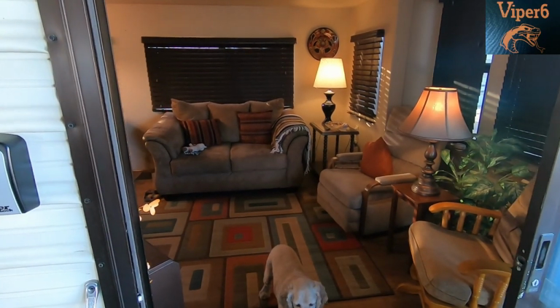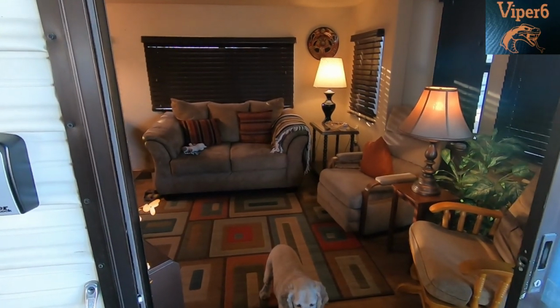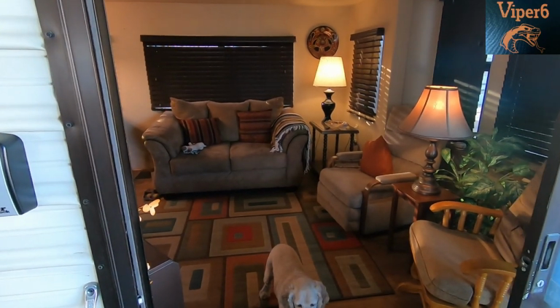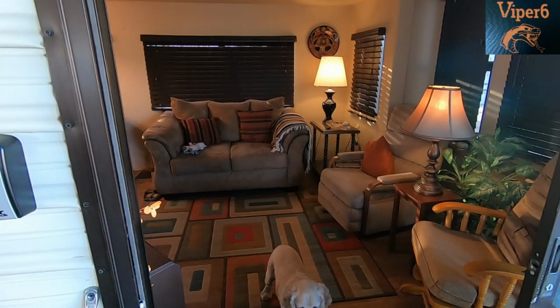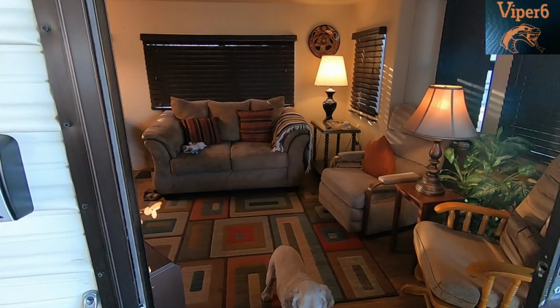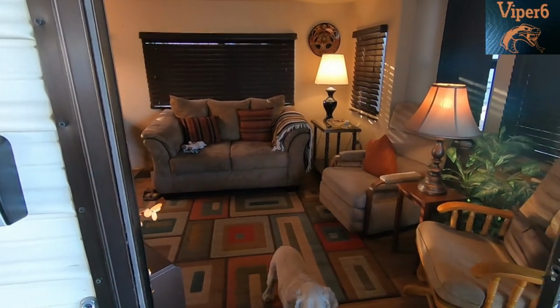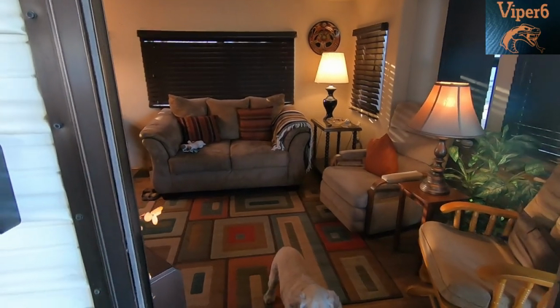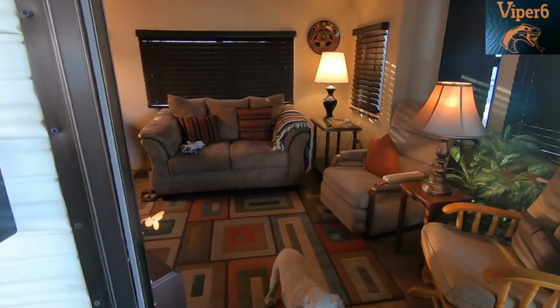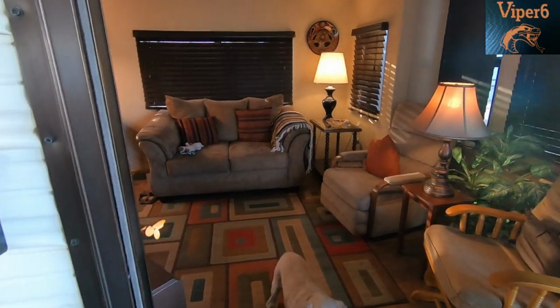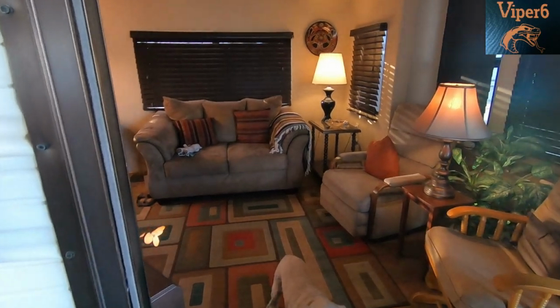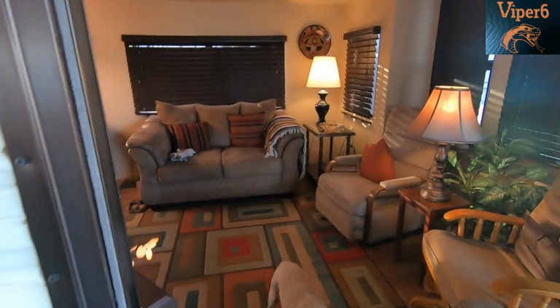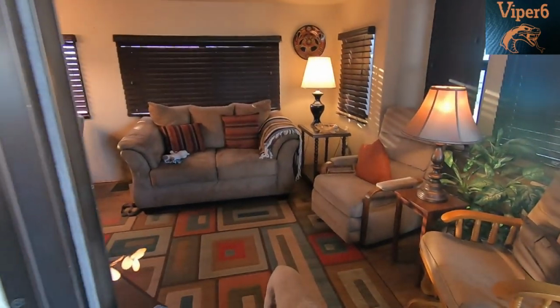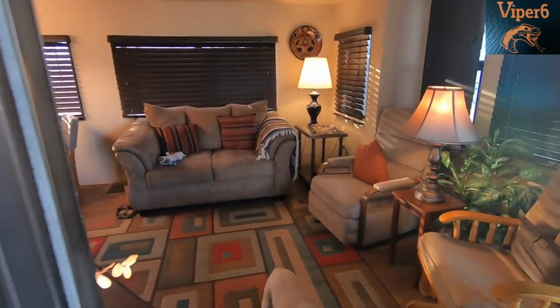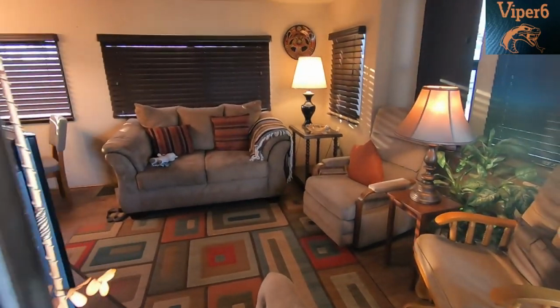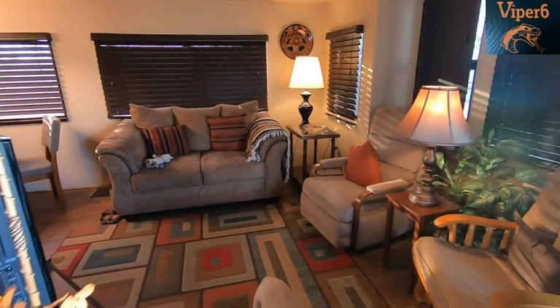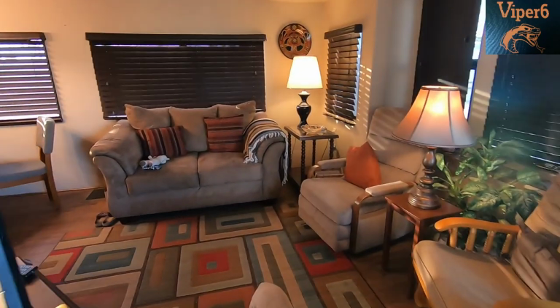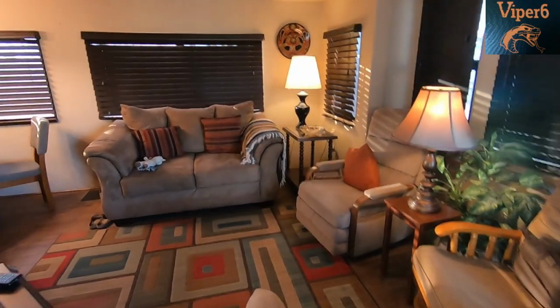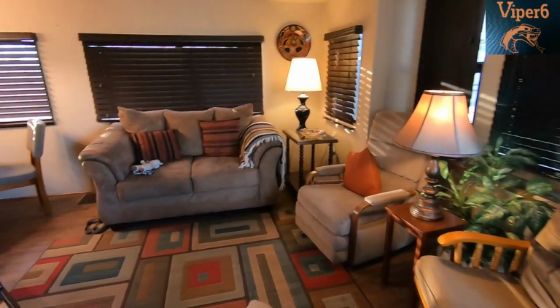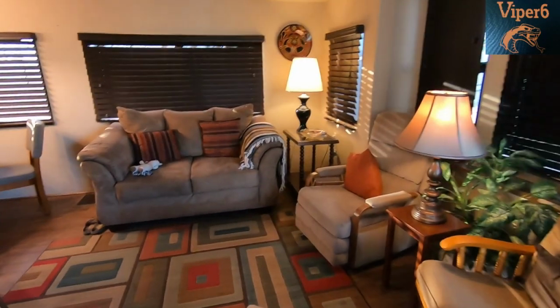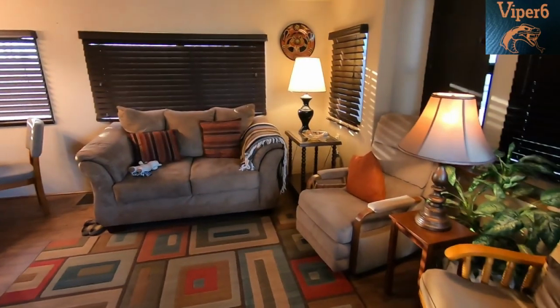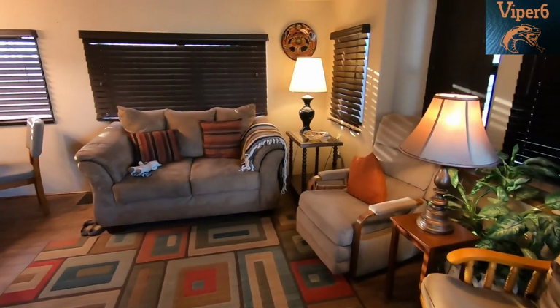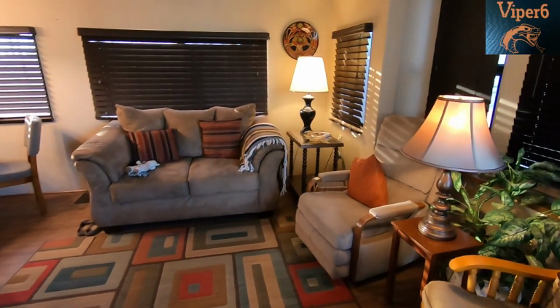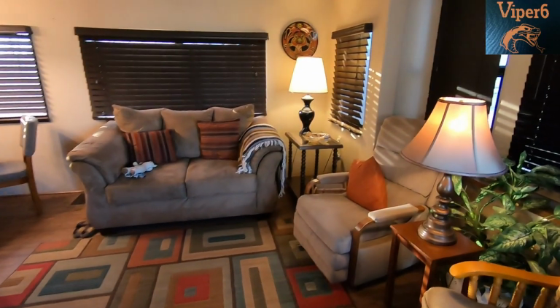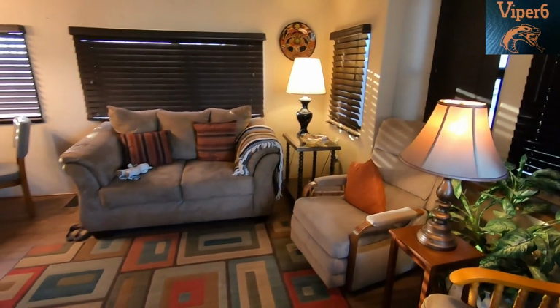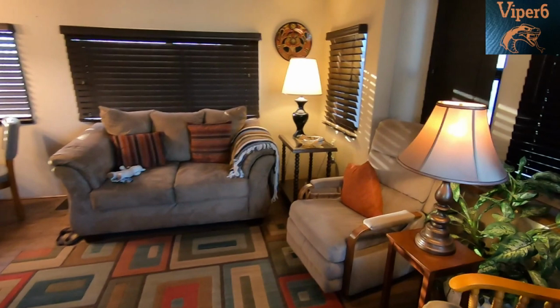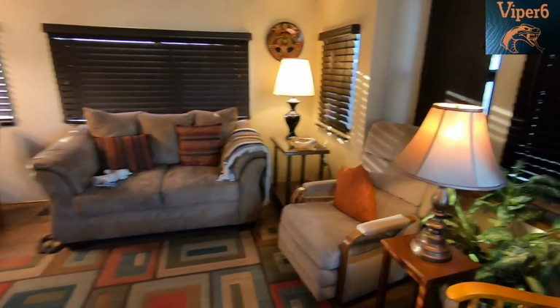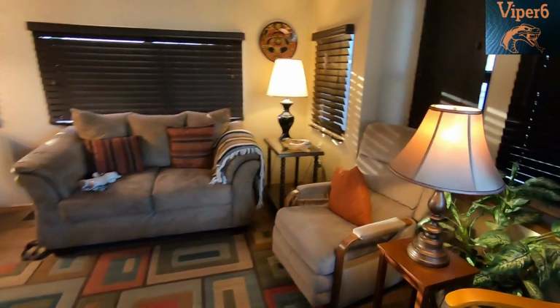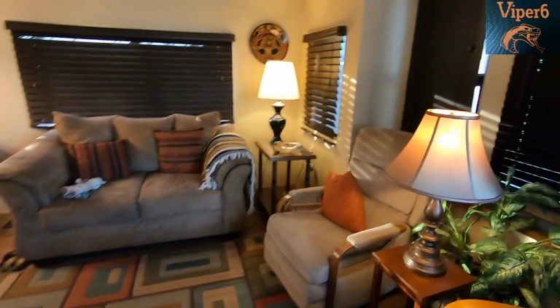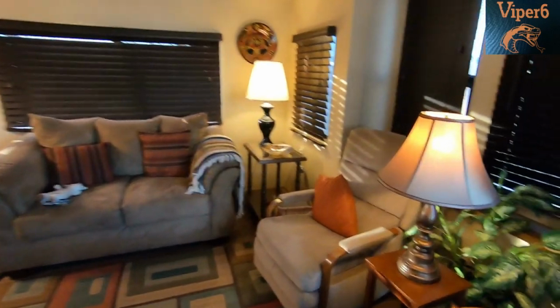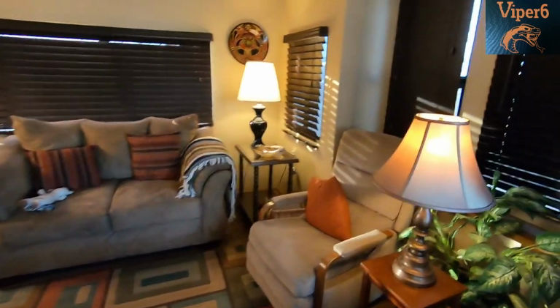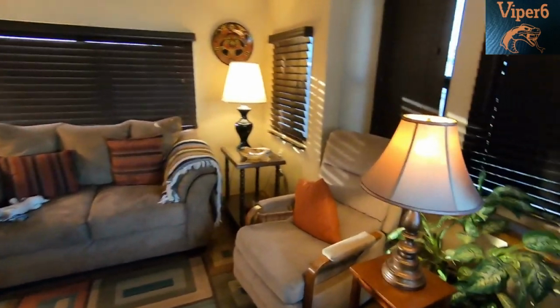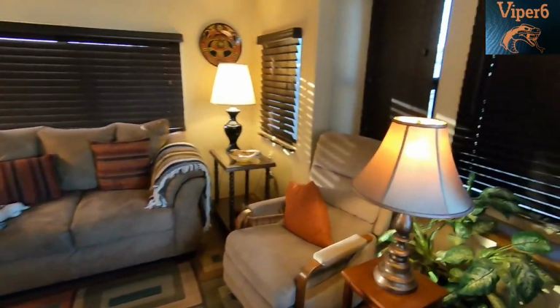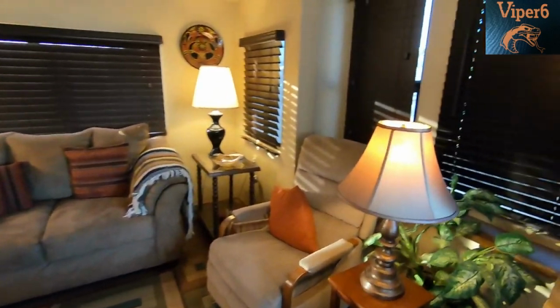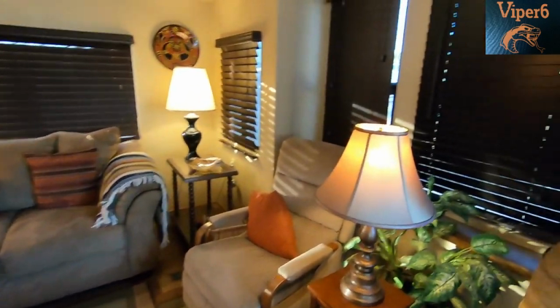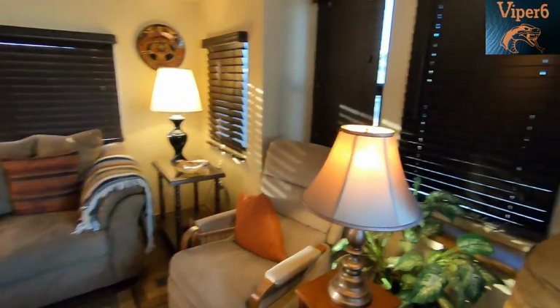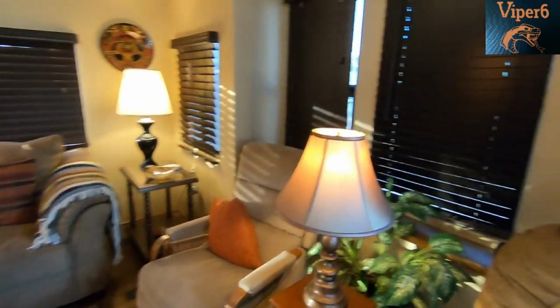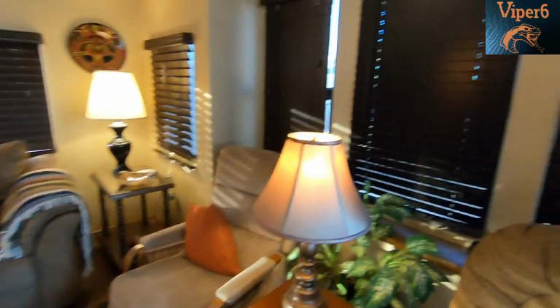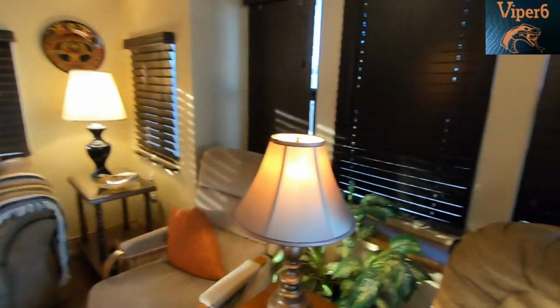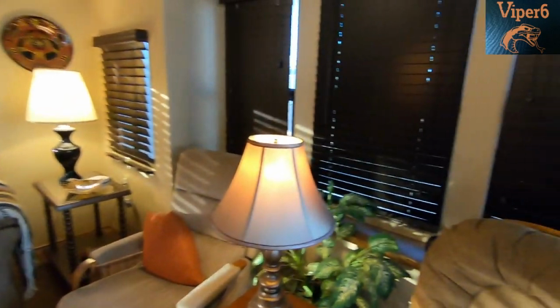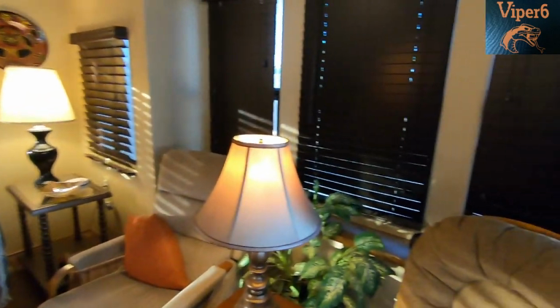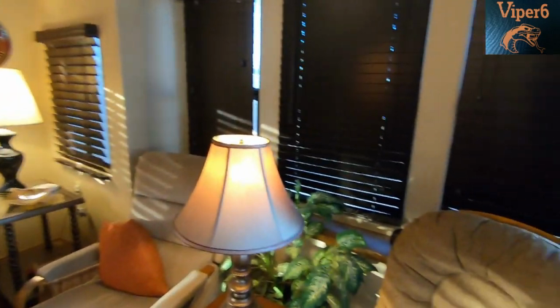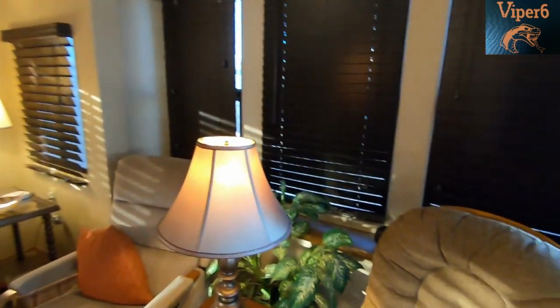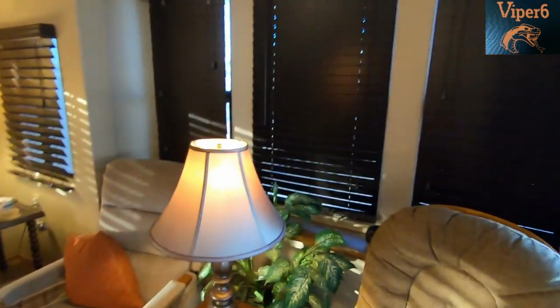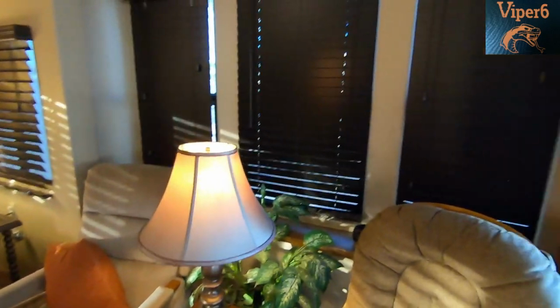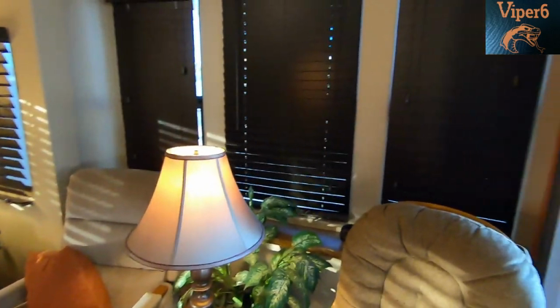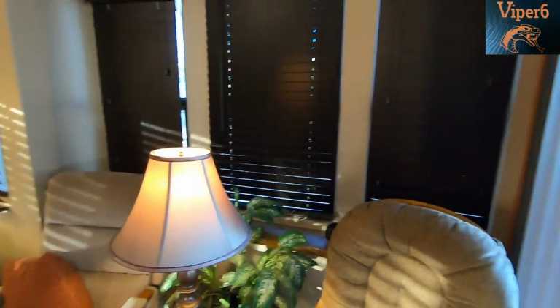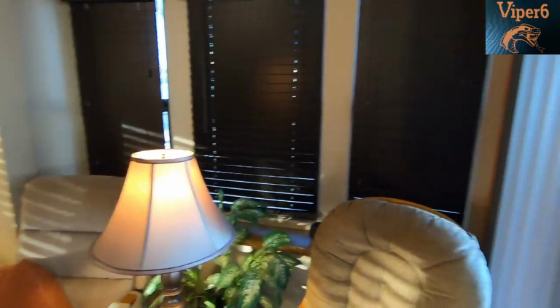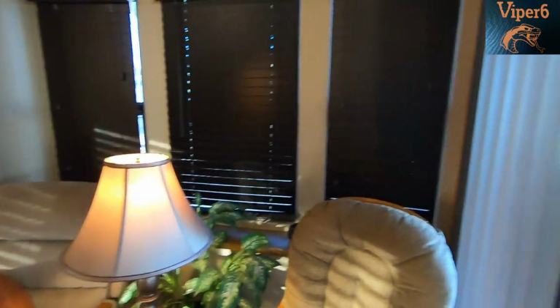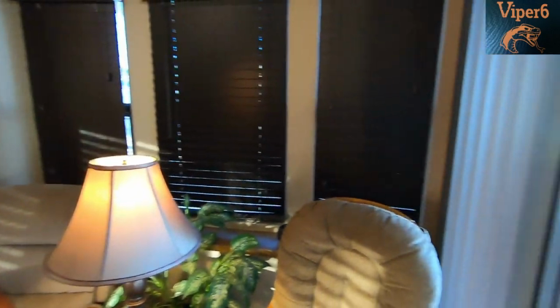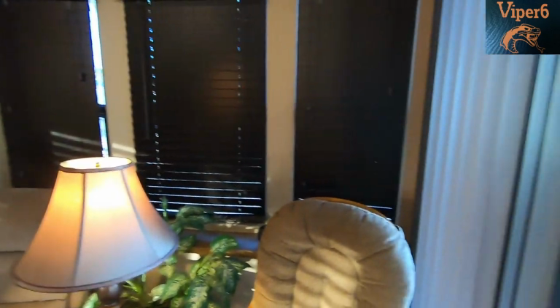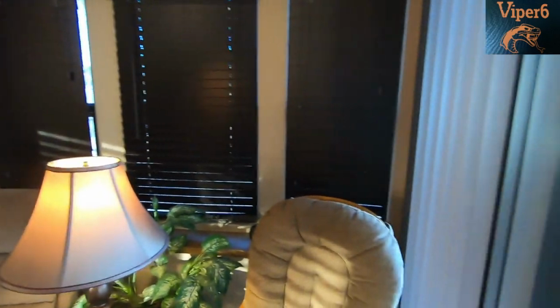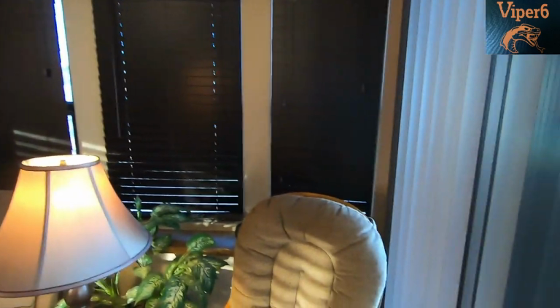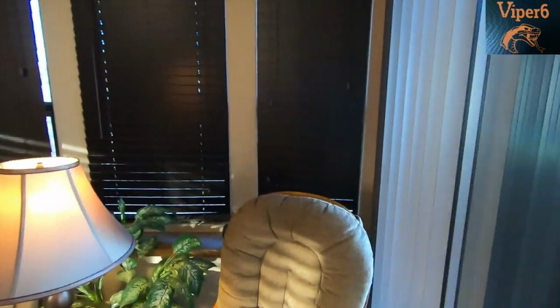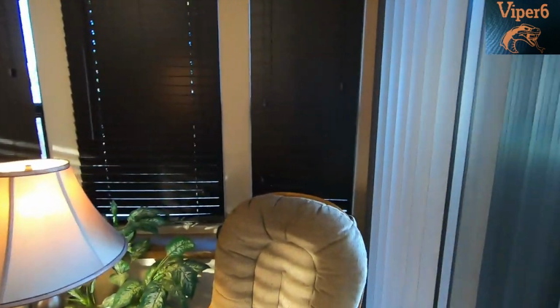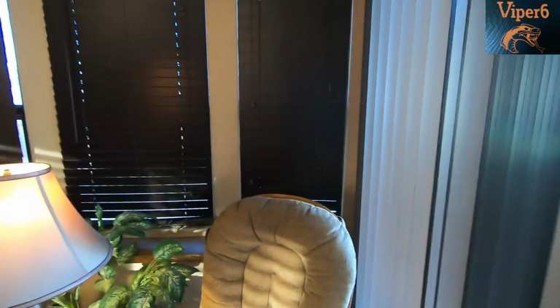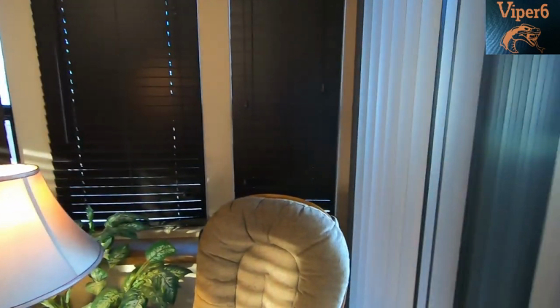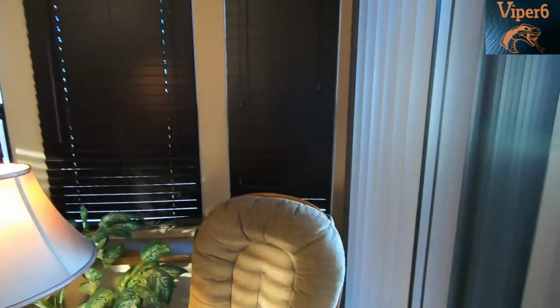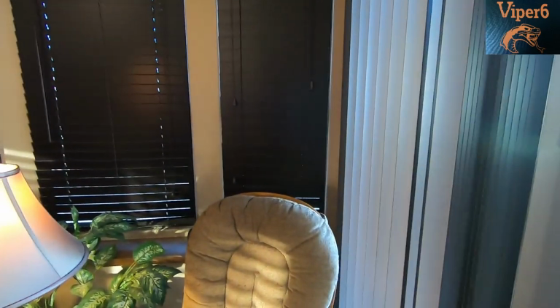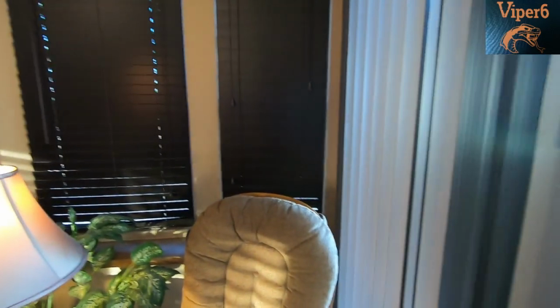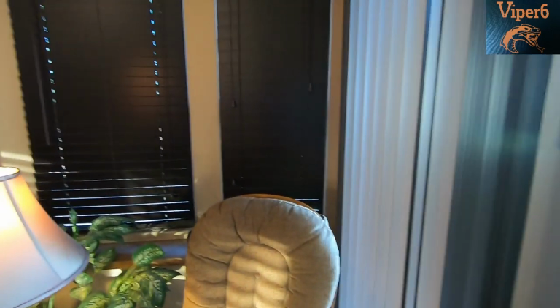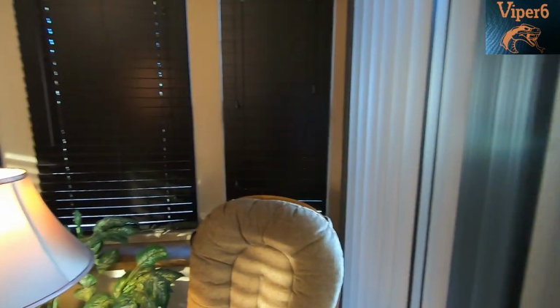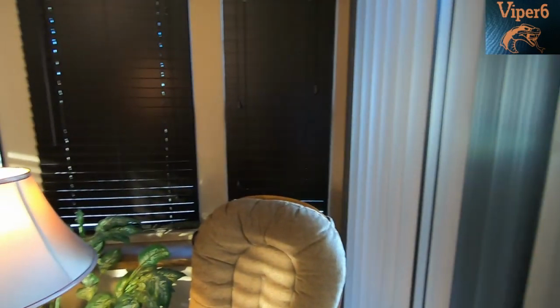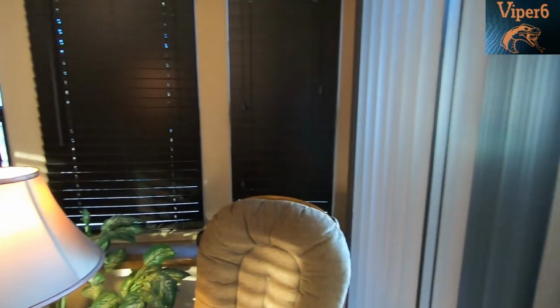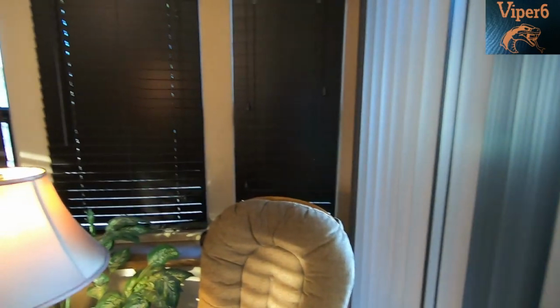Okay guys, so this is the inside of the RV I bought. It's a 1982 model.